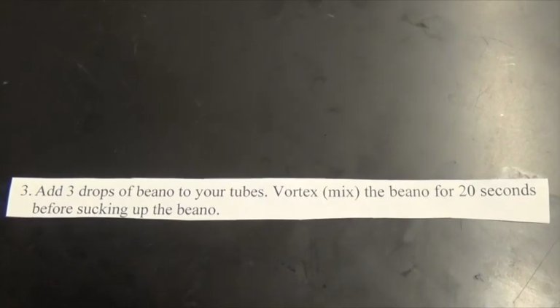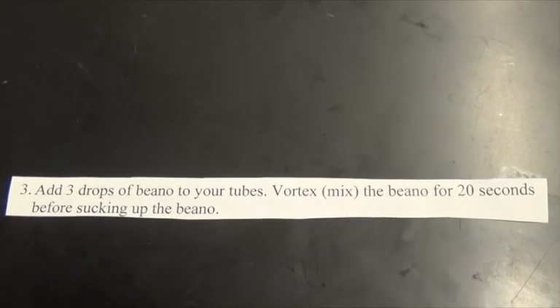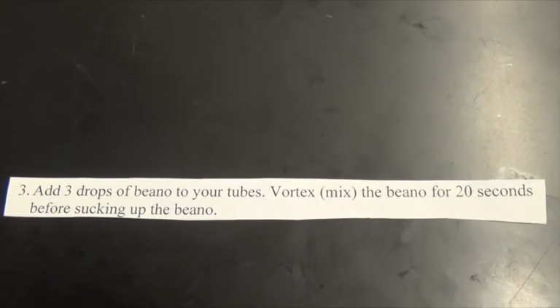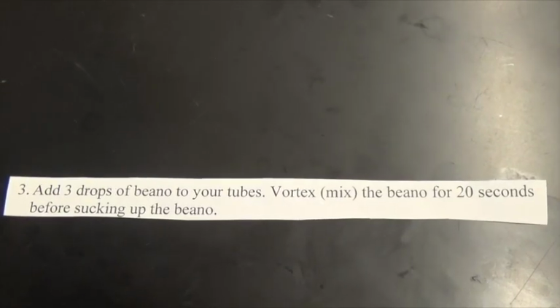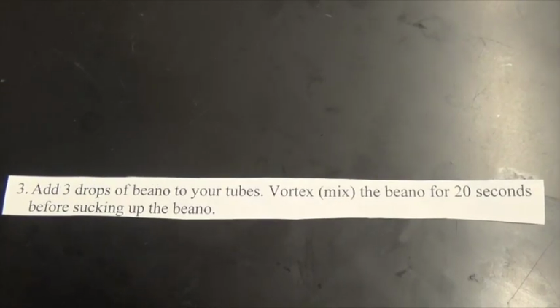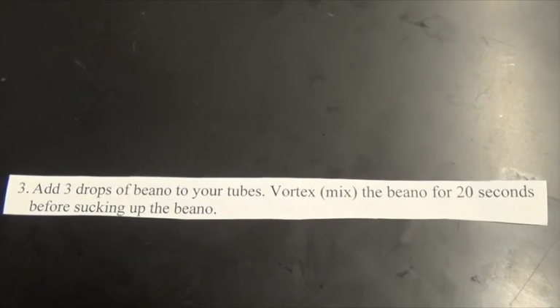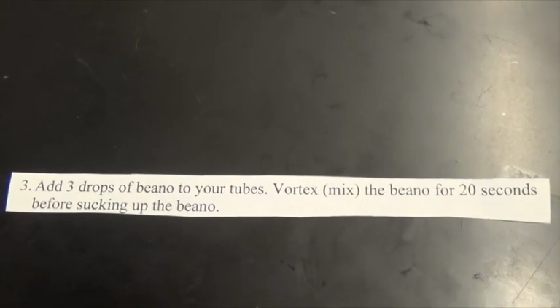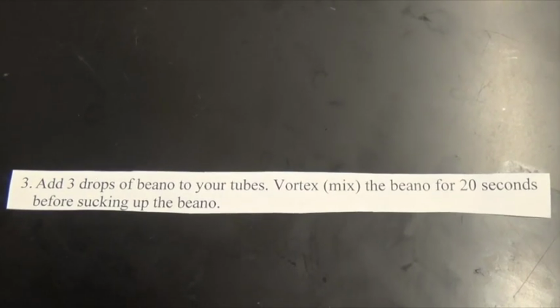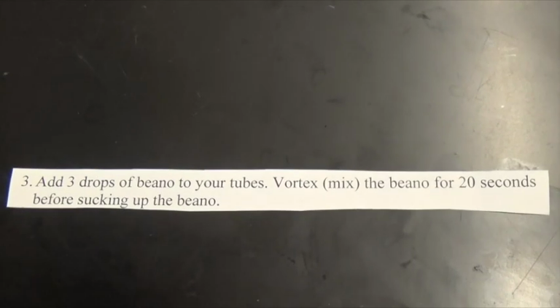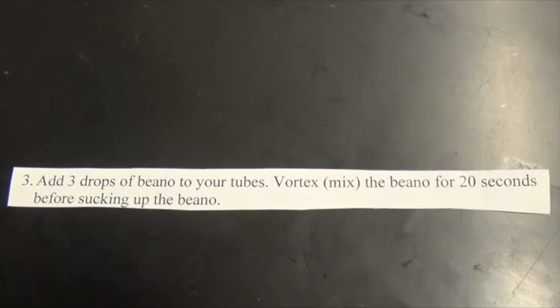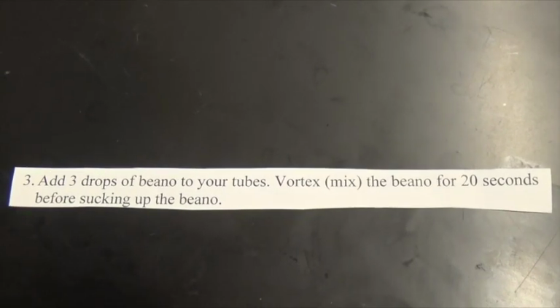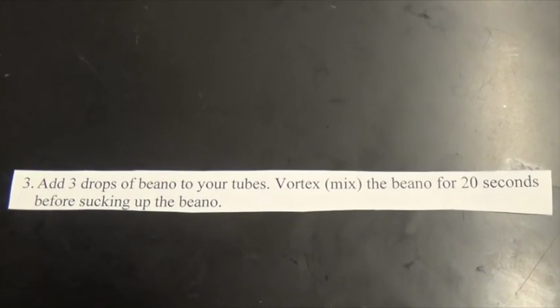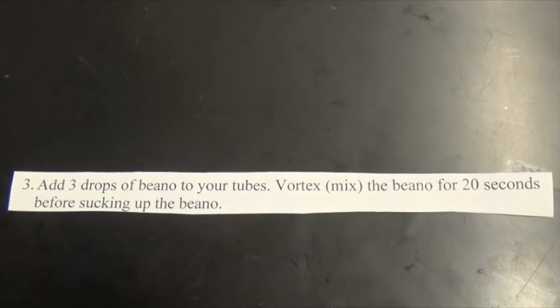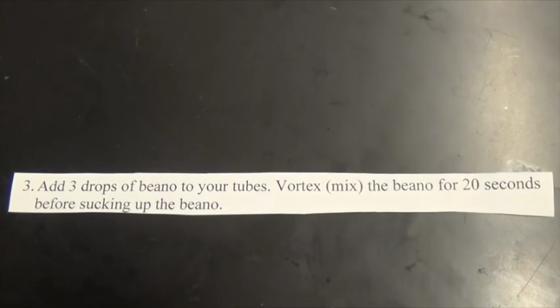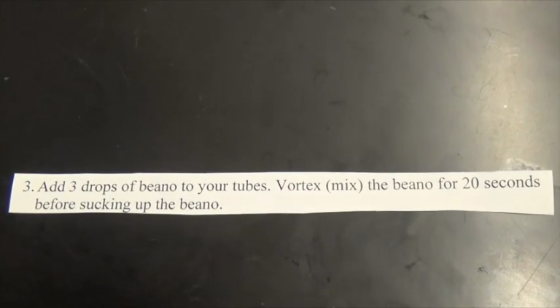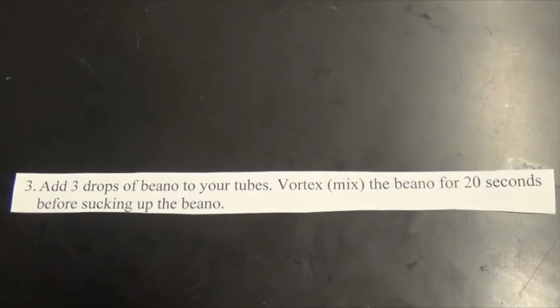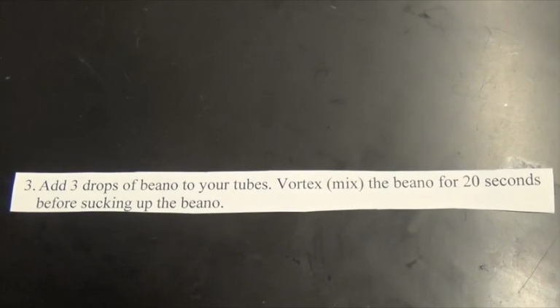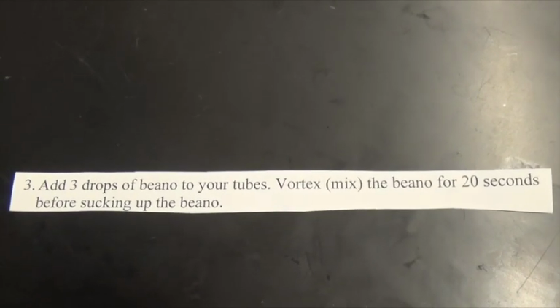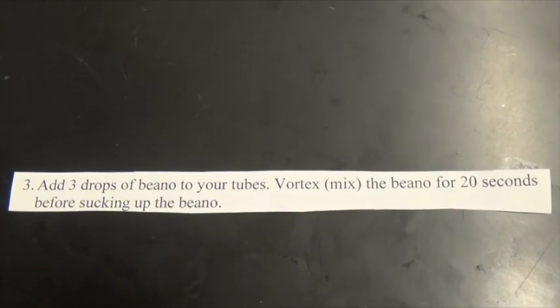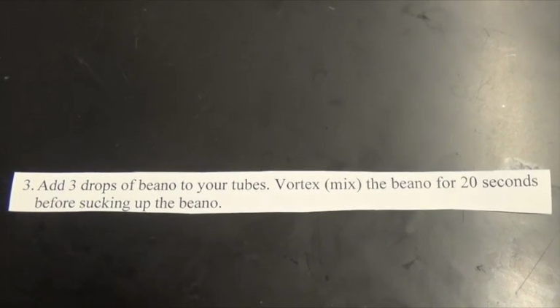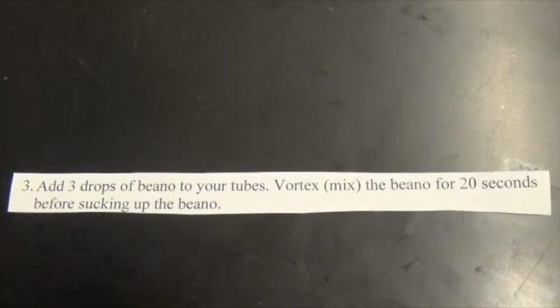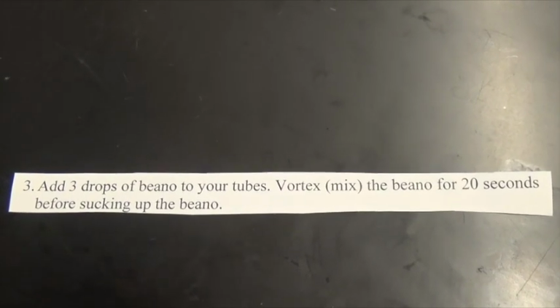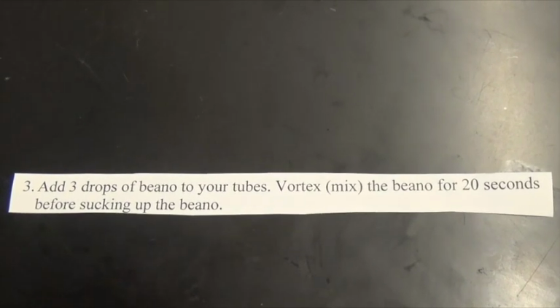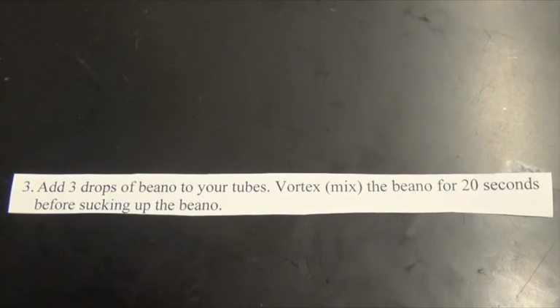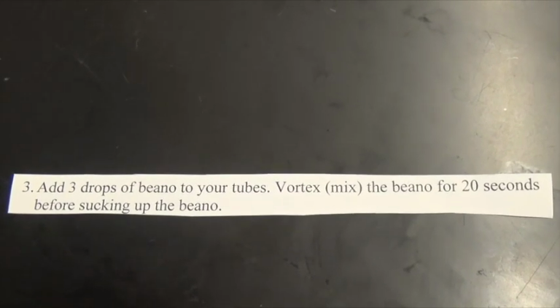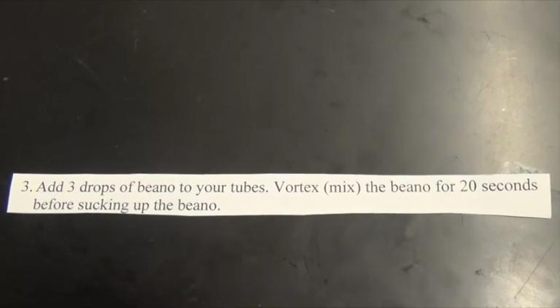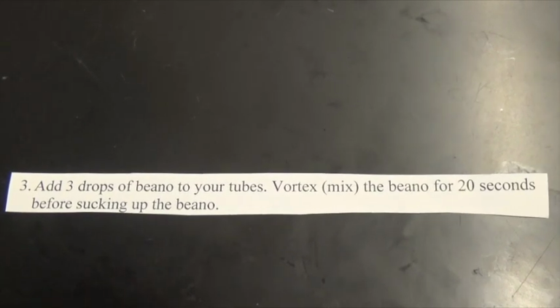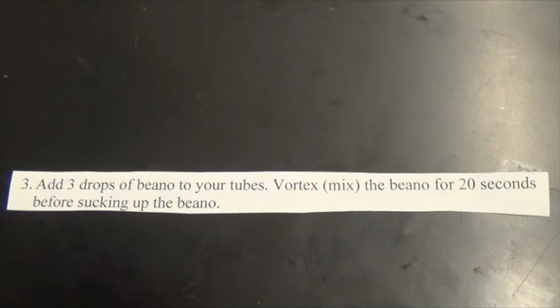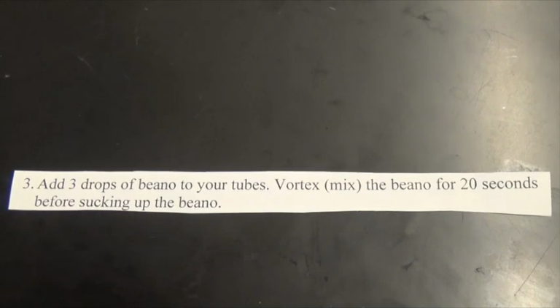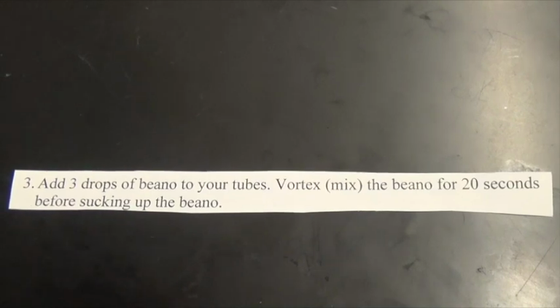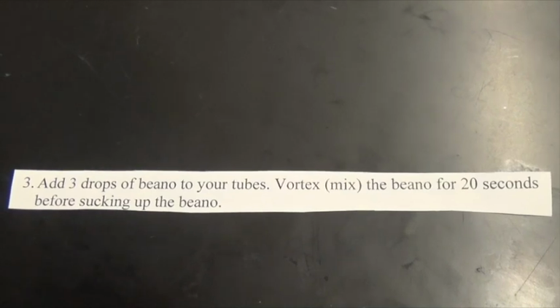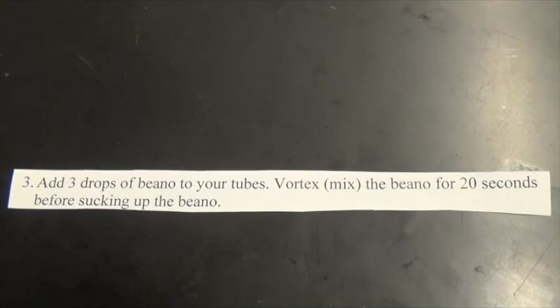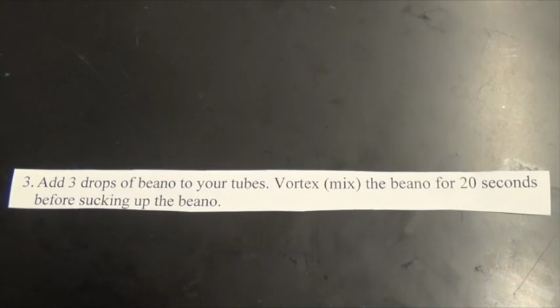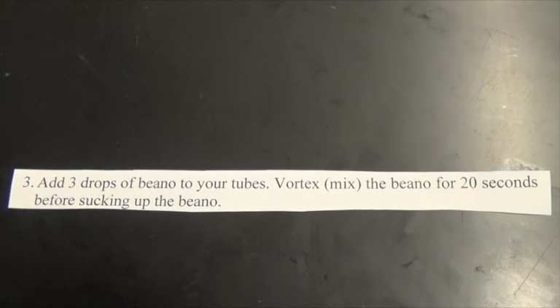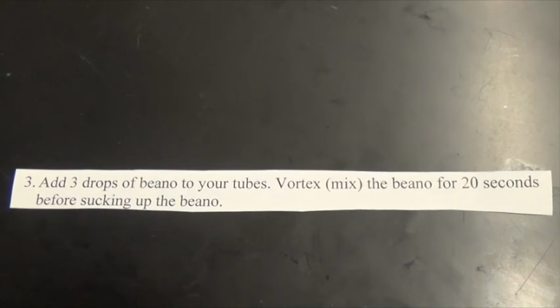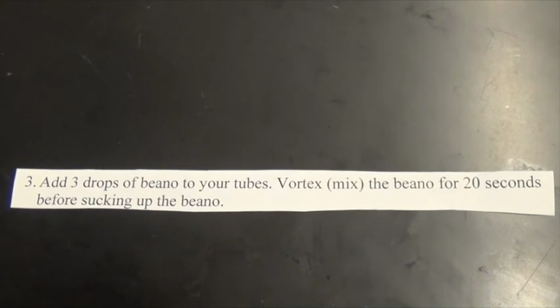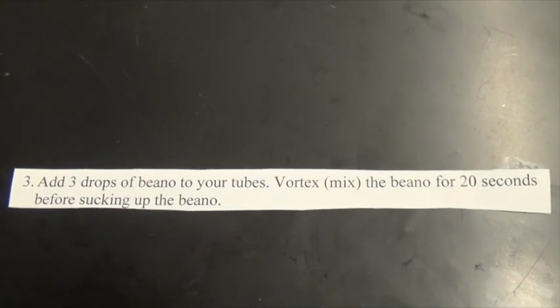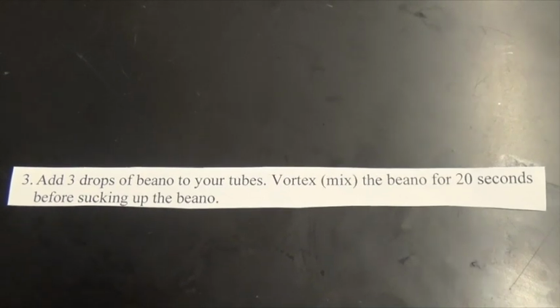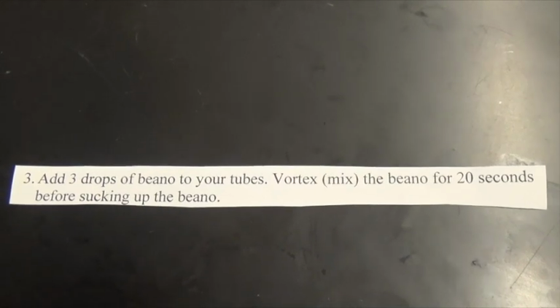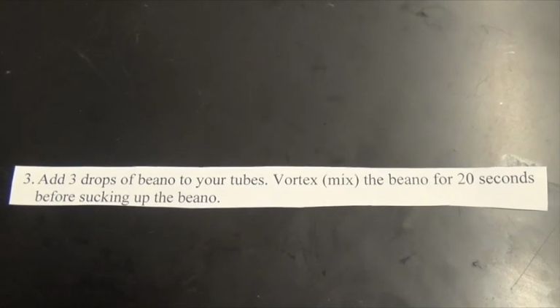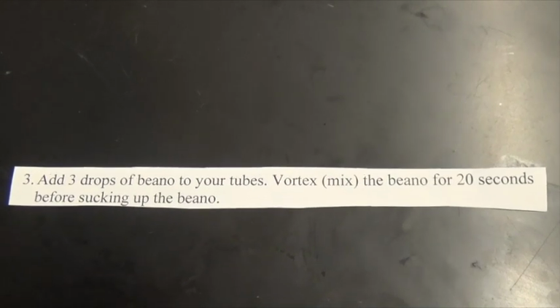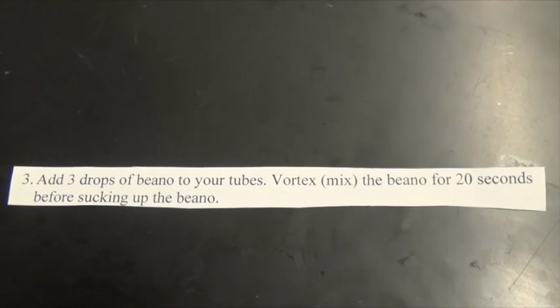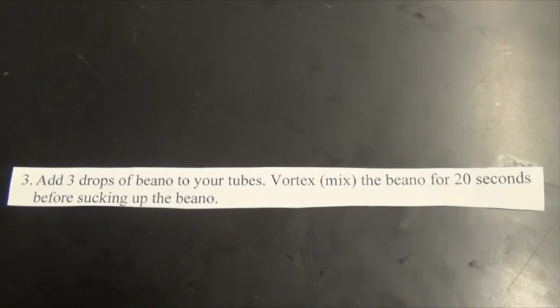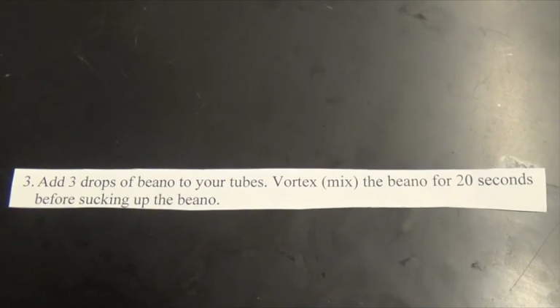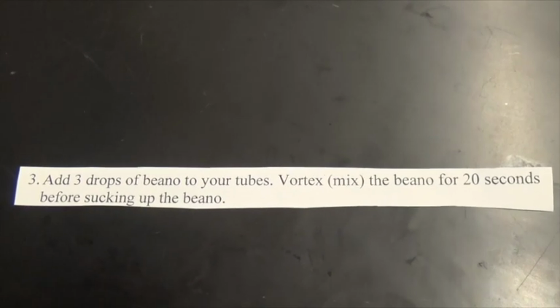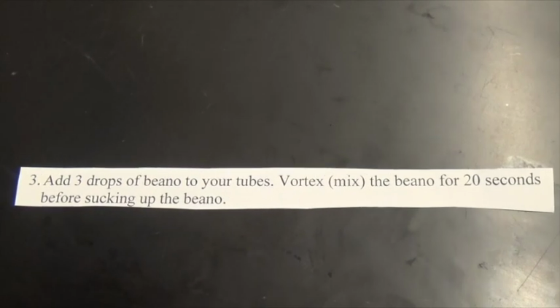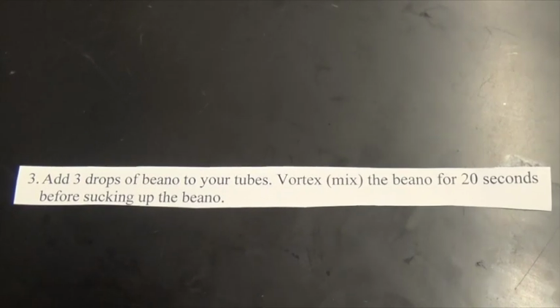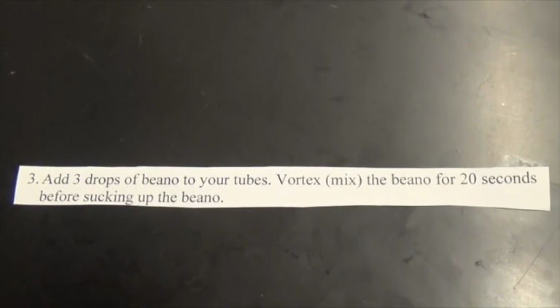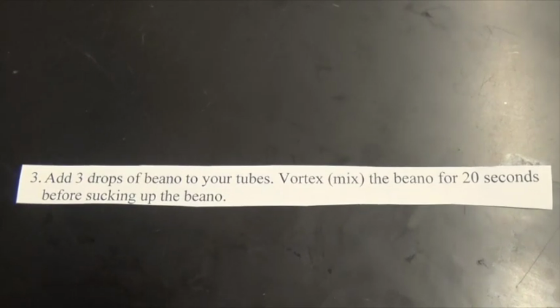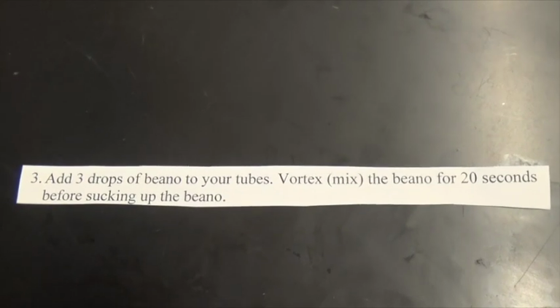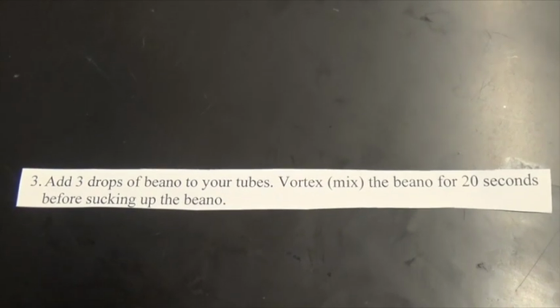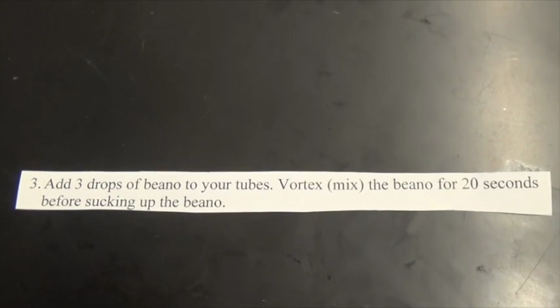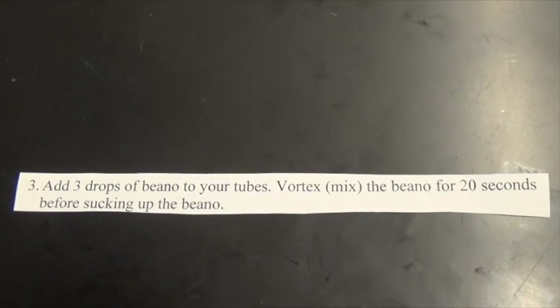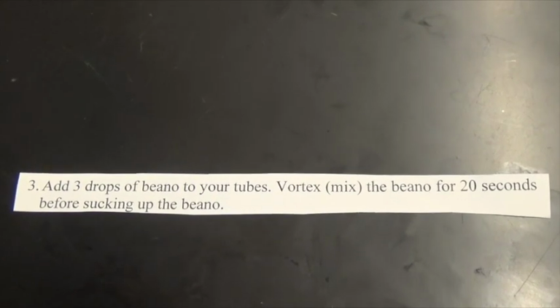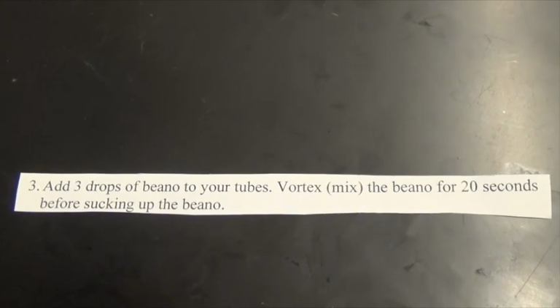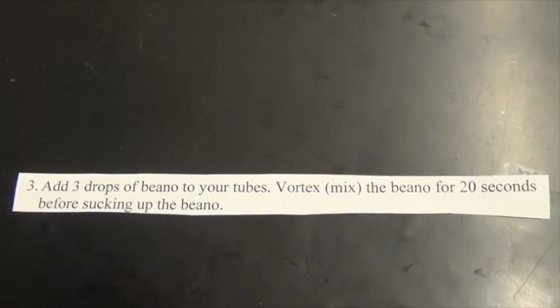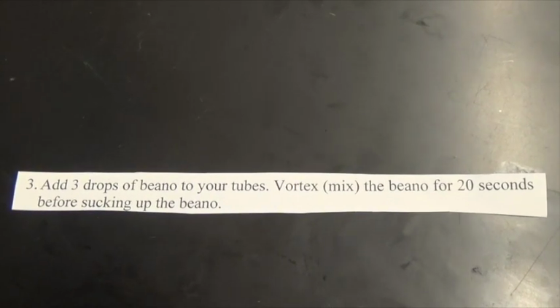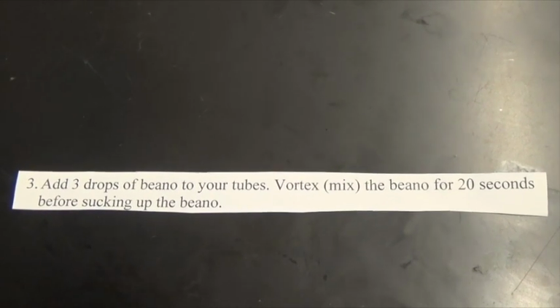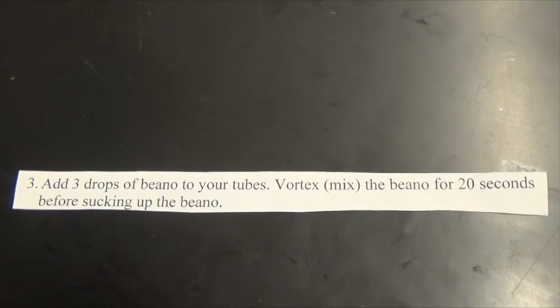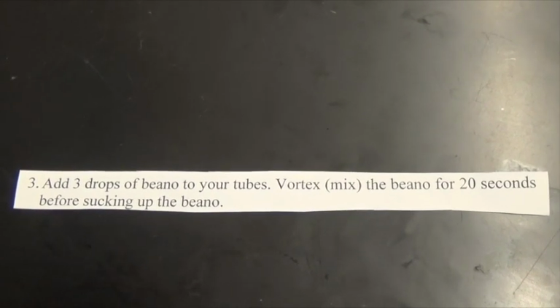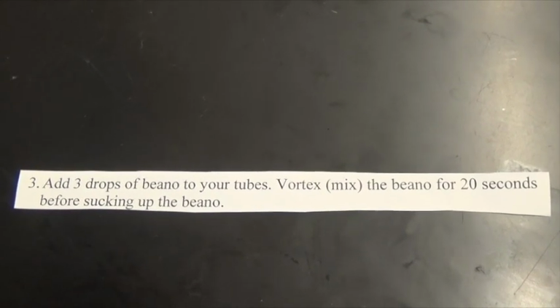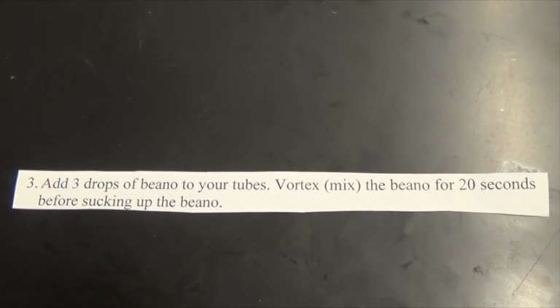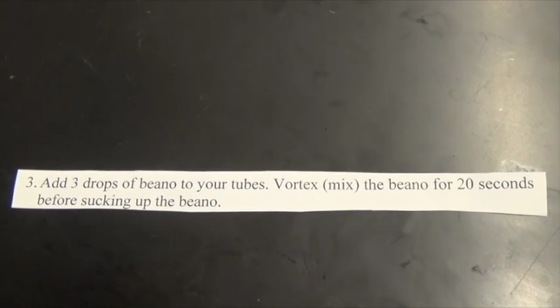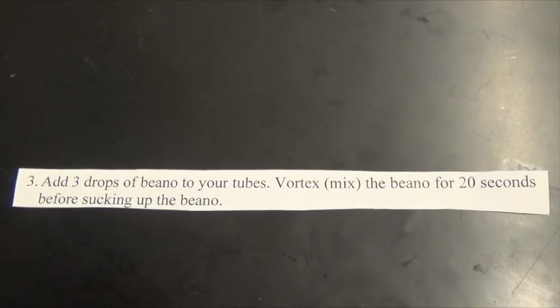Number three. Add three drops of Beano to your tubes. Vortex the Beano for 20 seconds before sucking up the Beano.